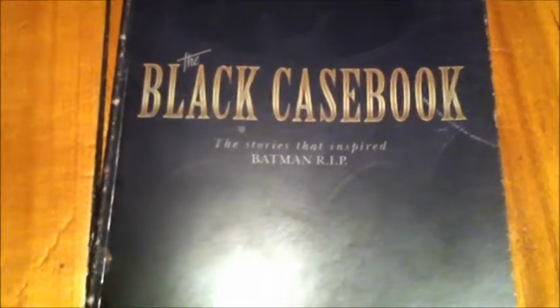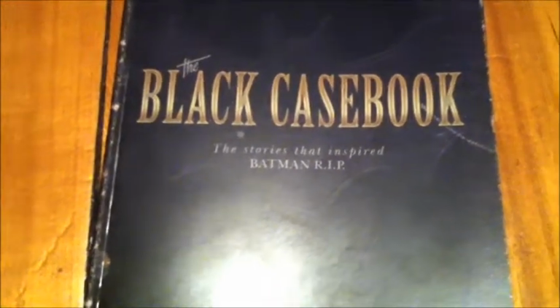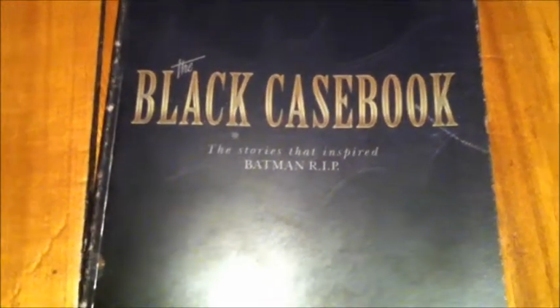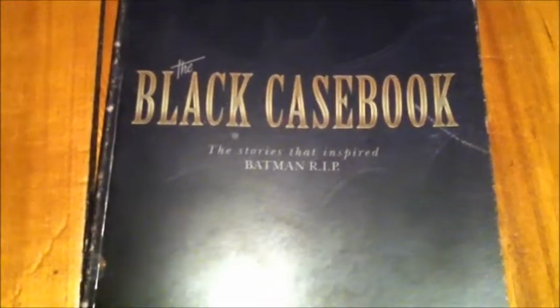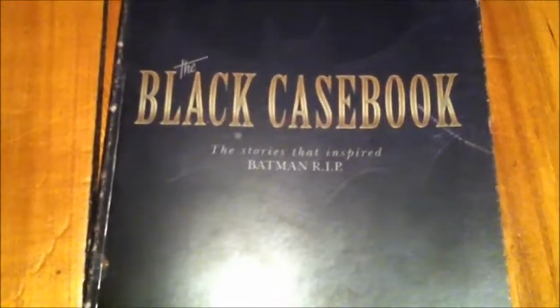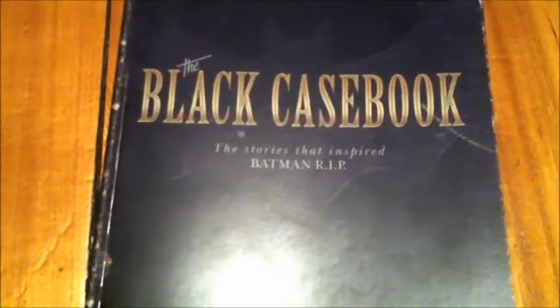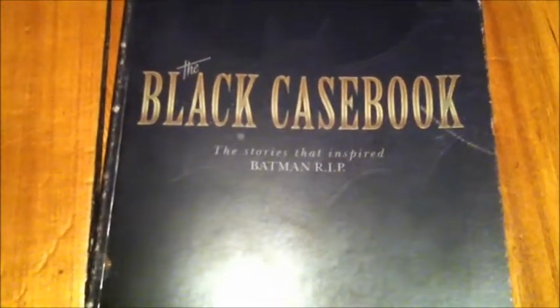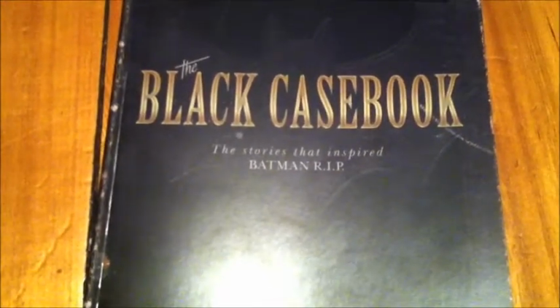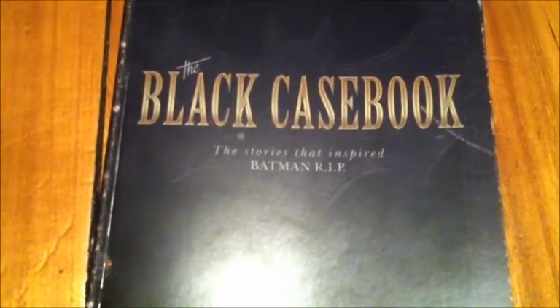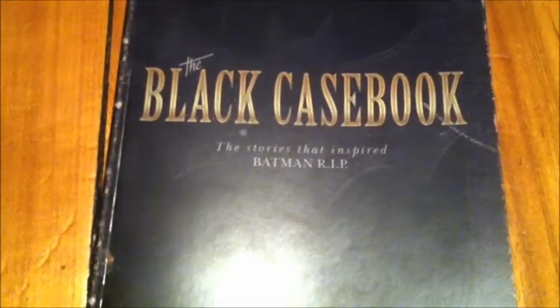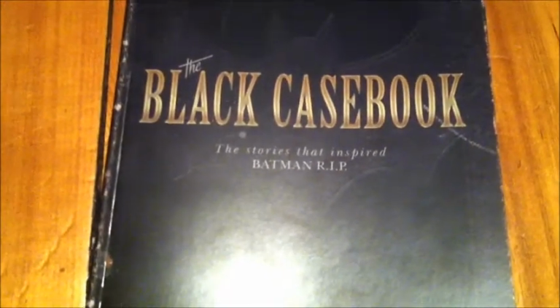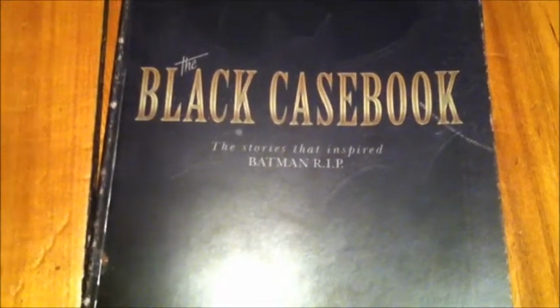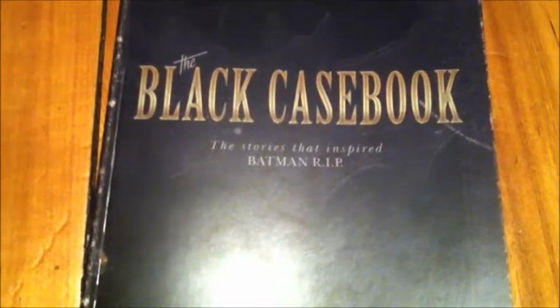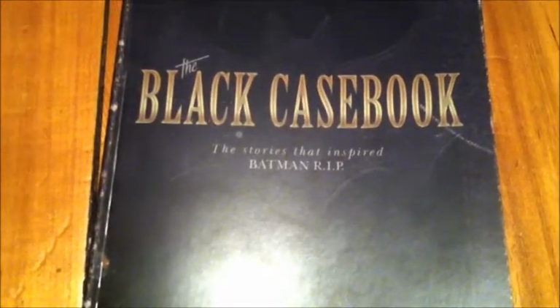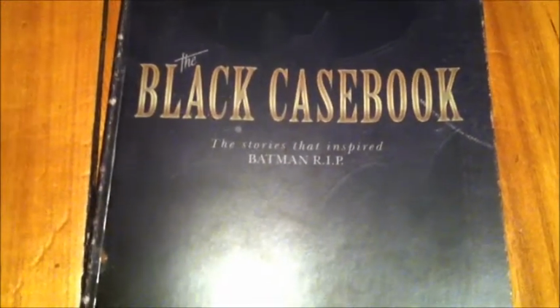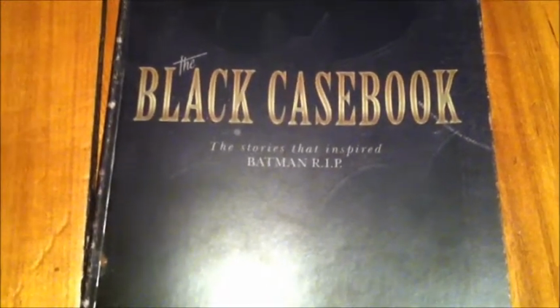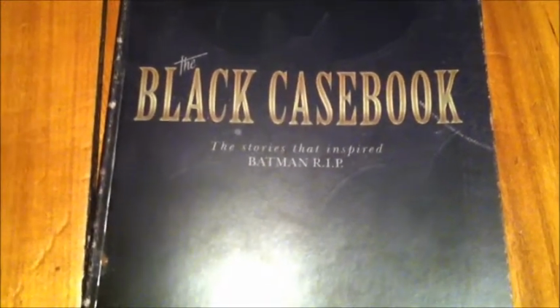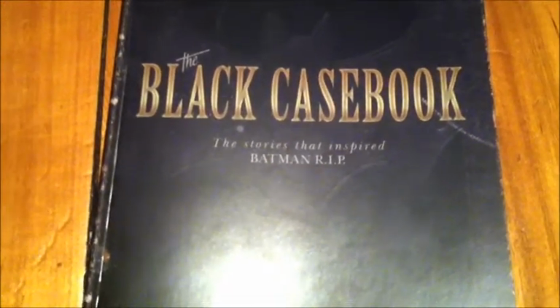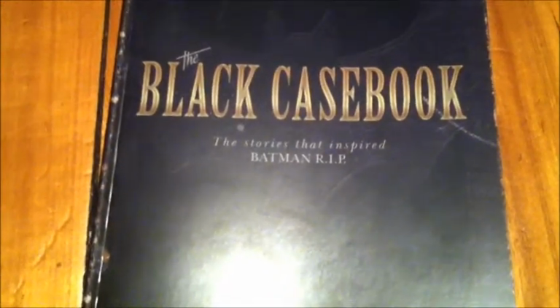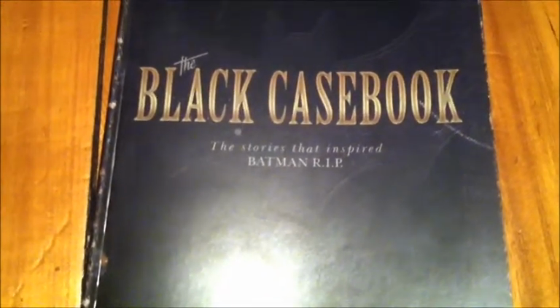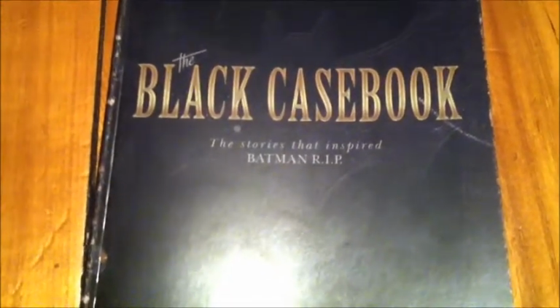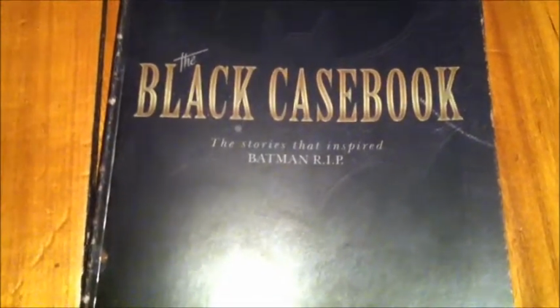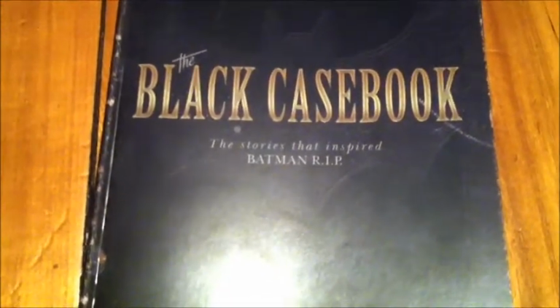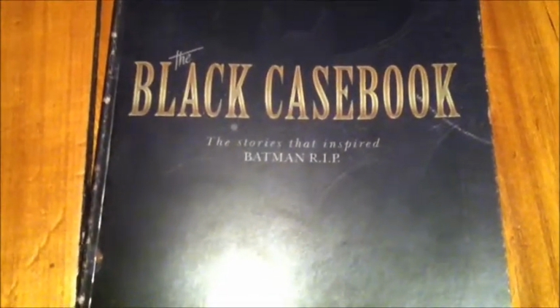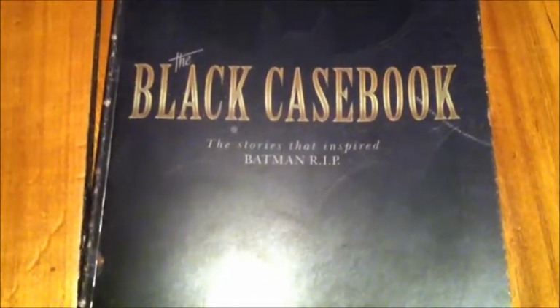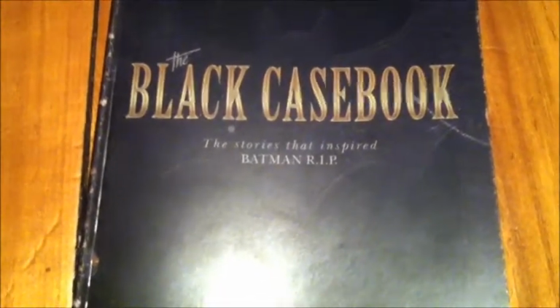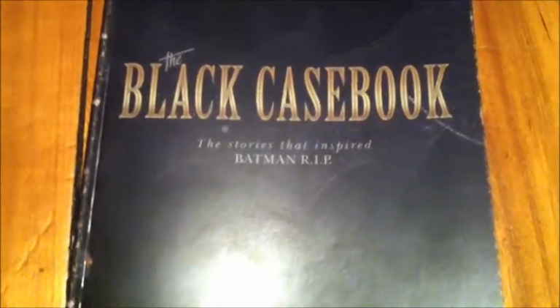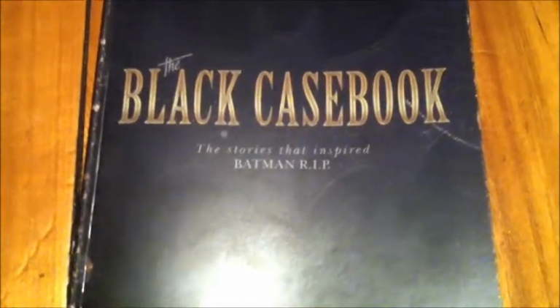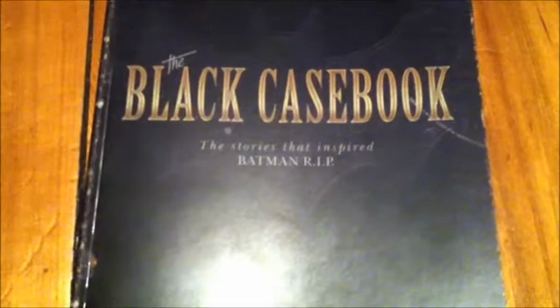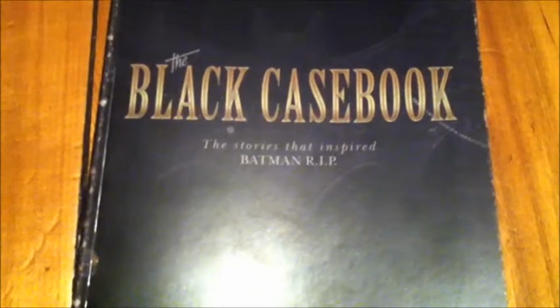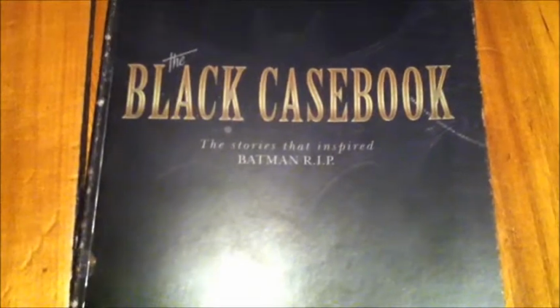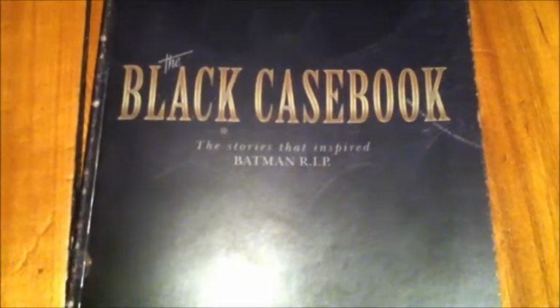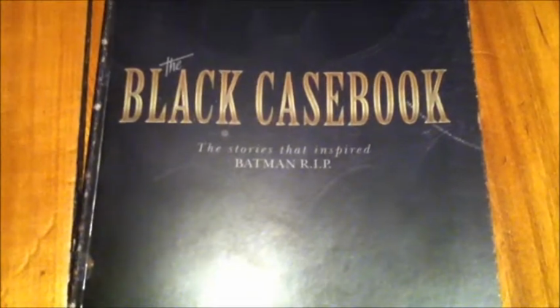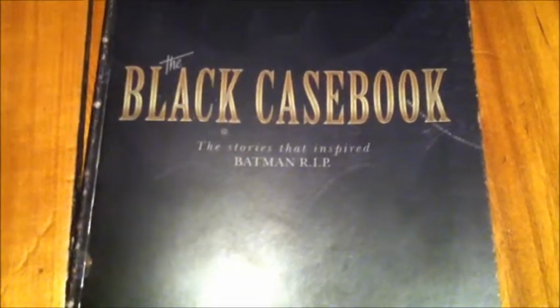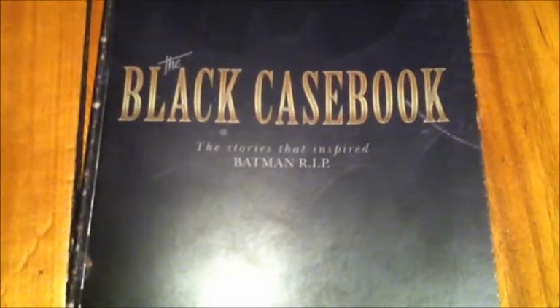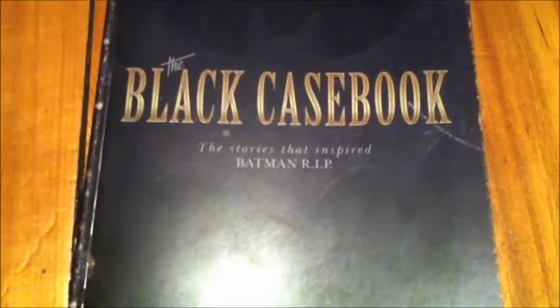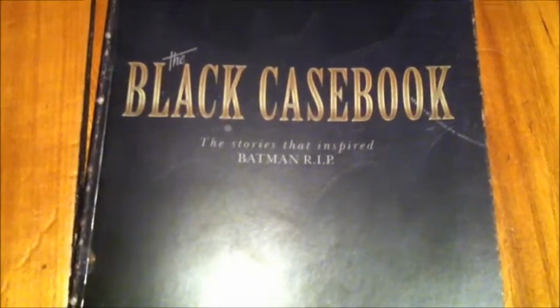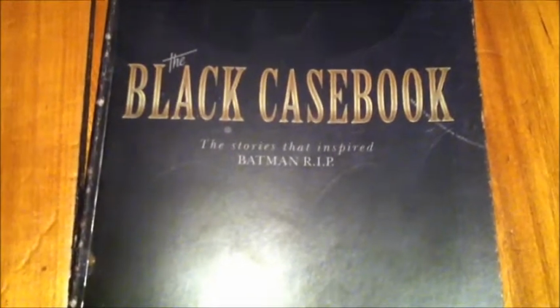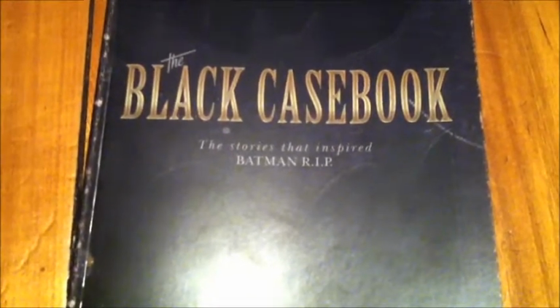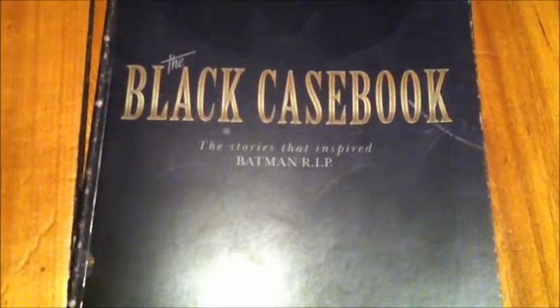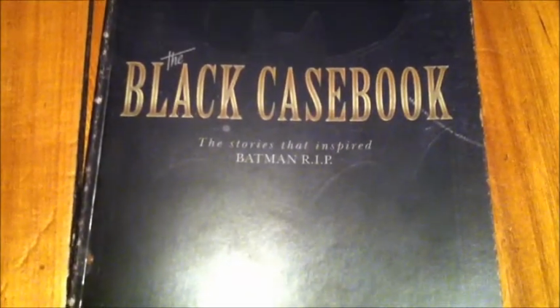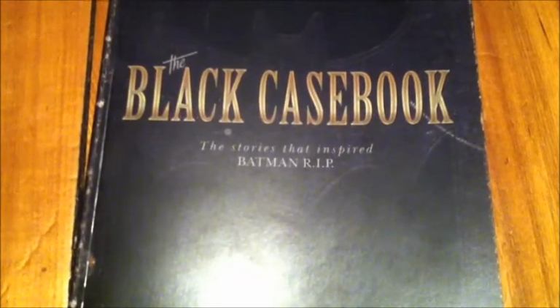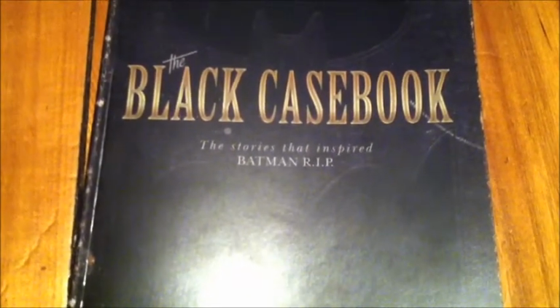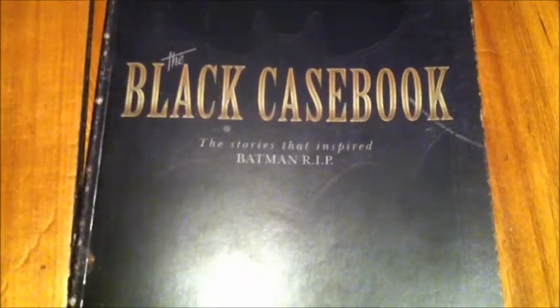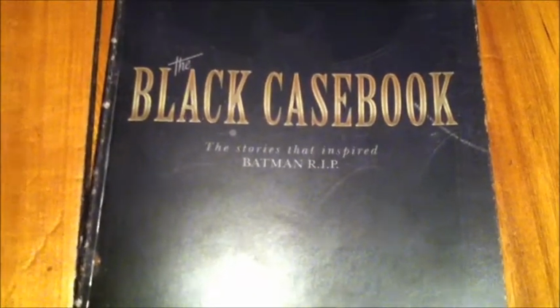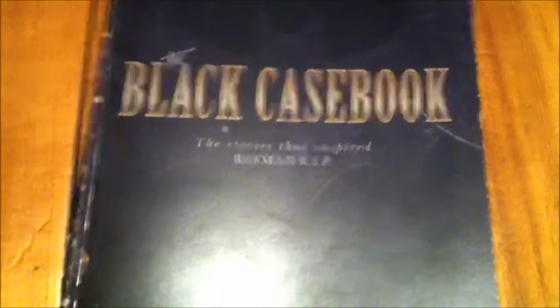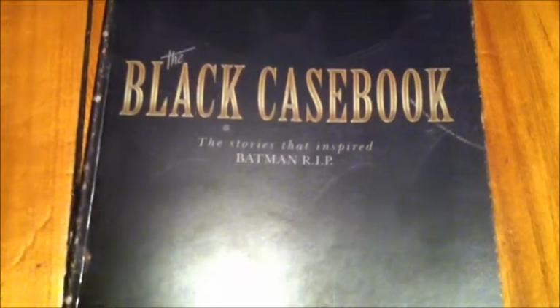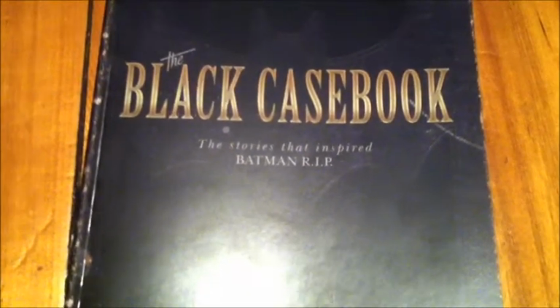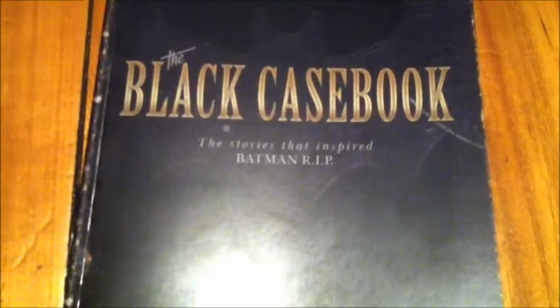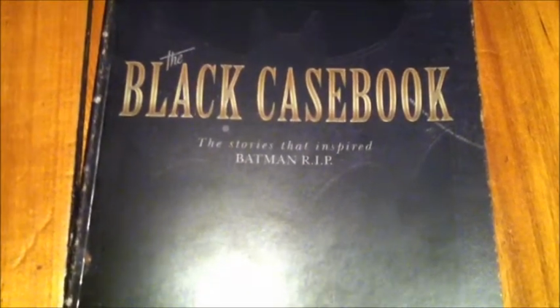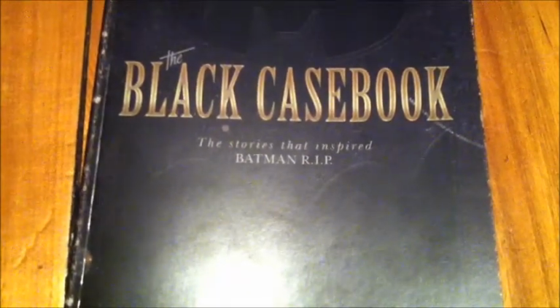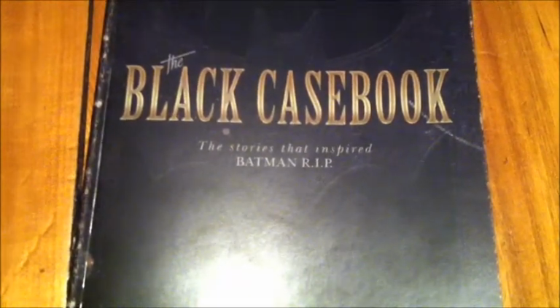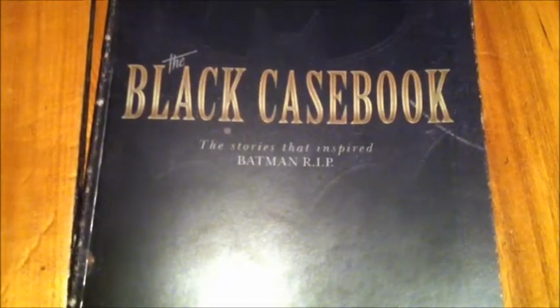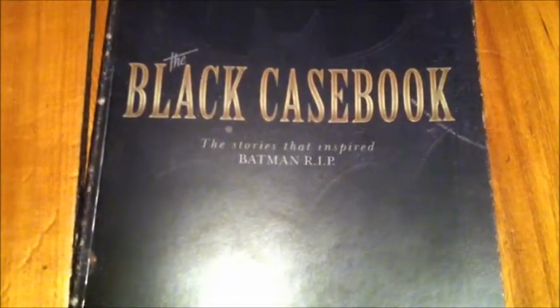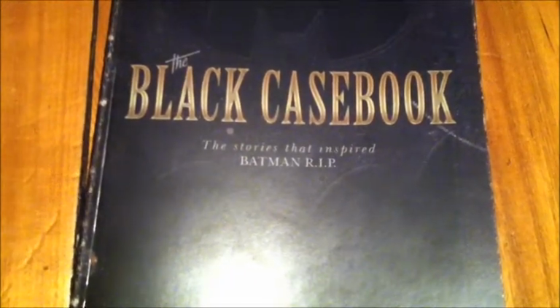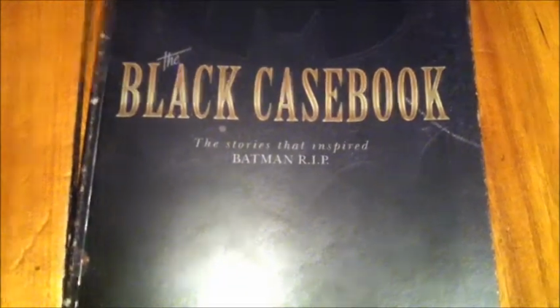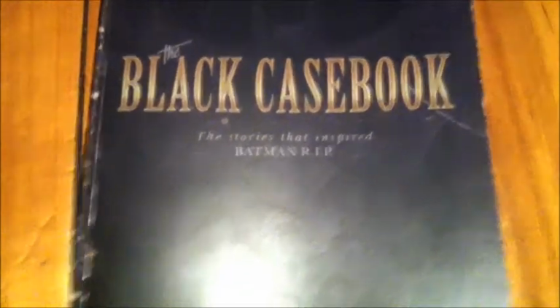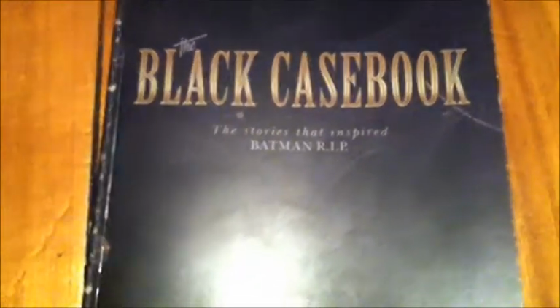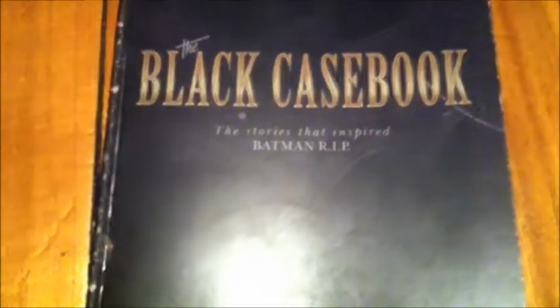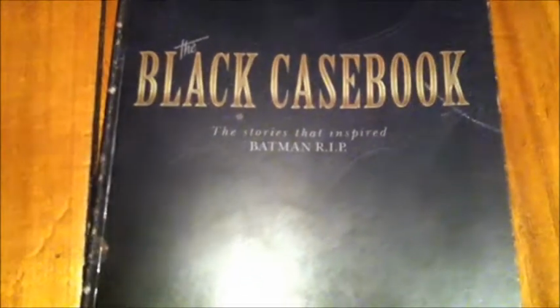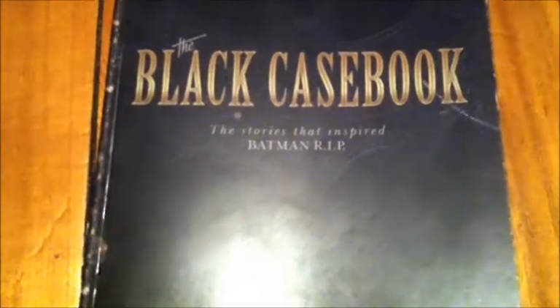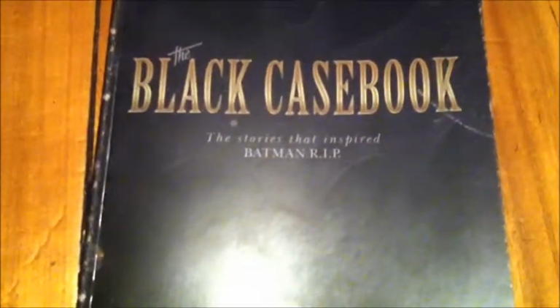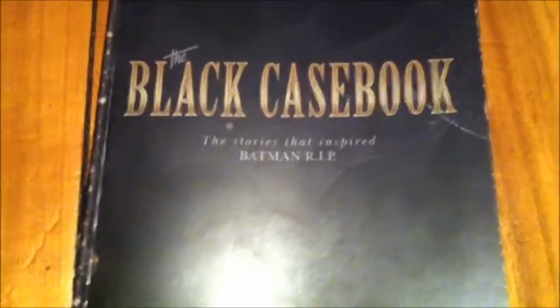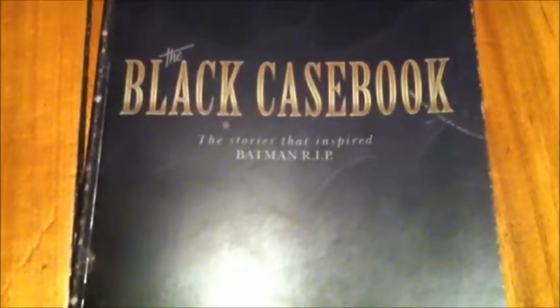I haven't actually read Batman R.I.P. yet. However, I do intend to get it and review it, but that's for another video.